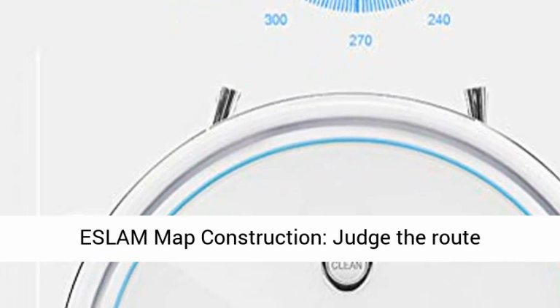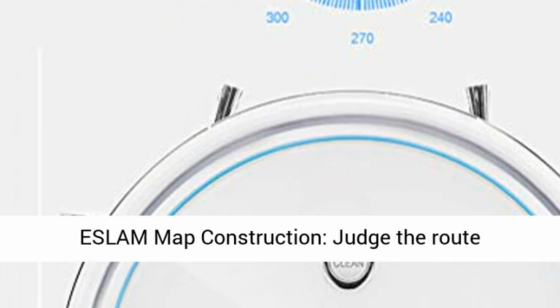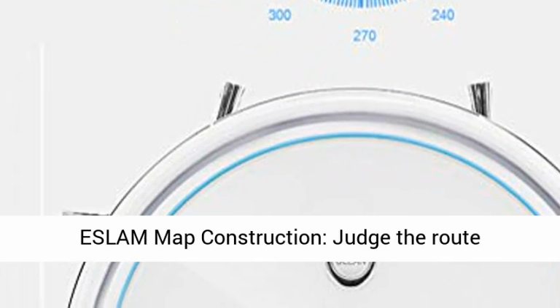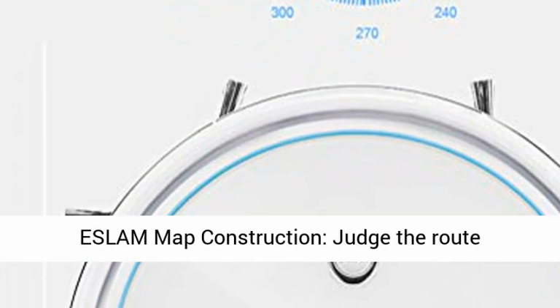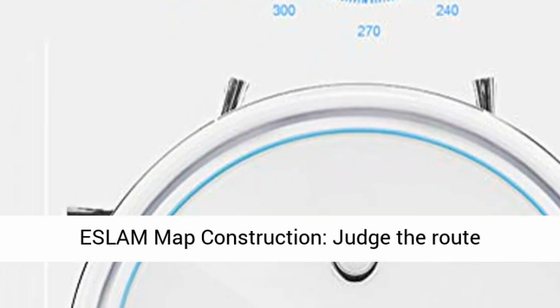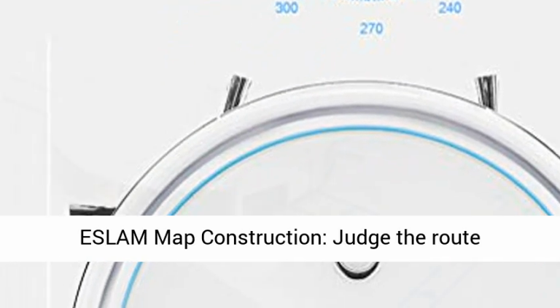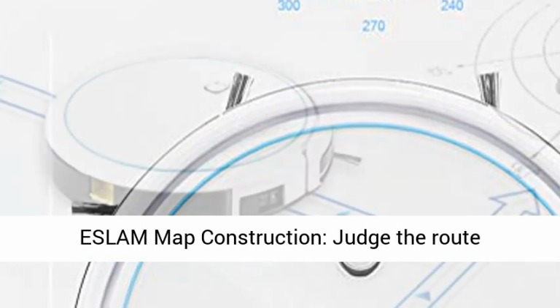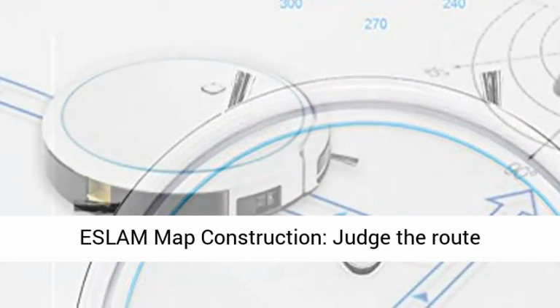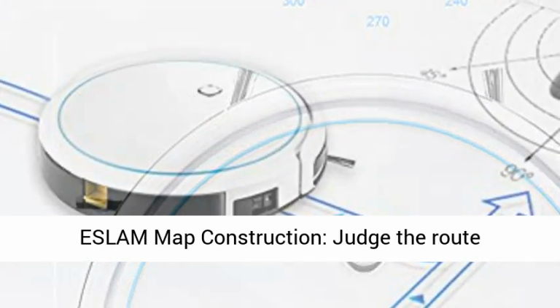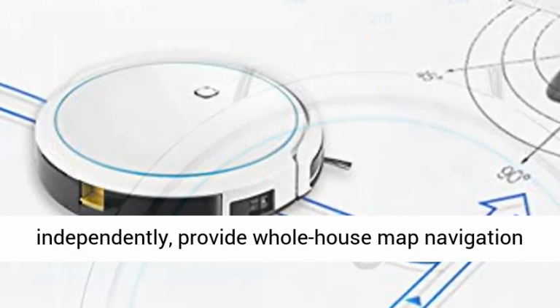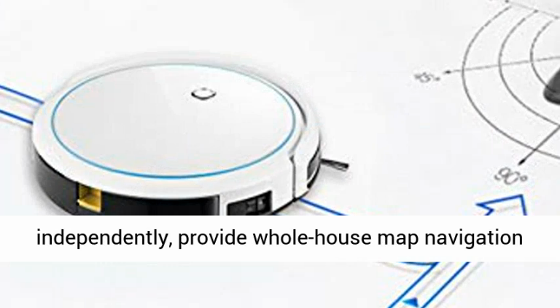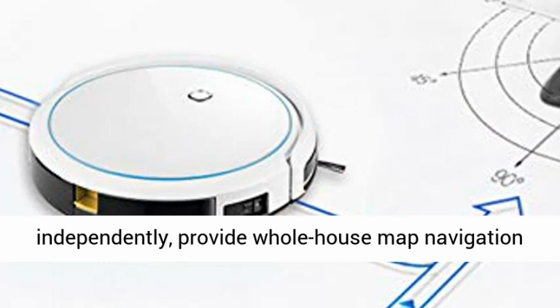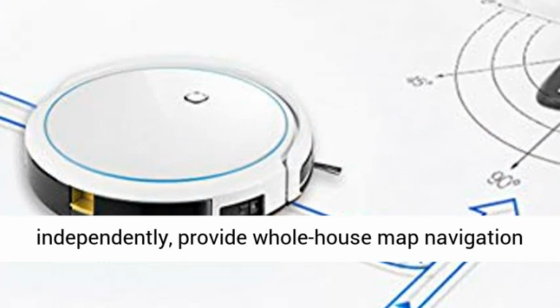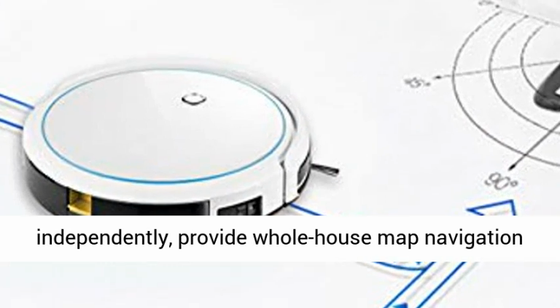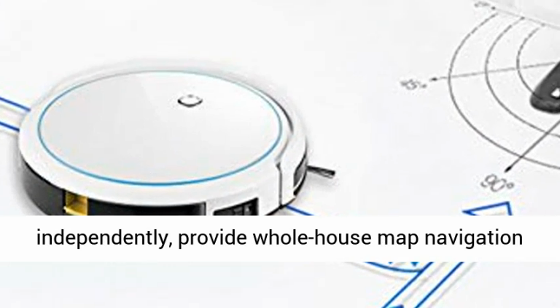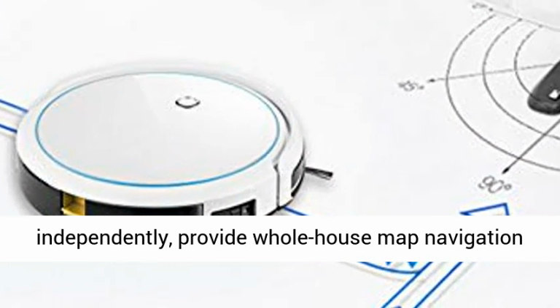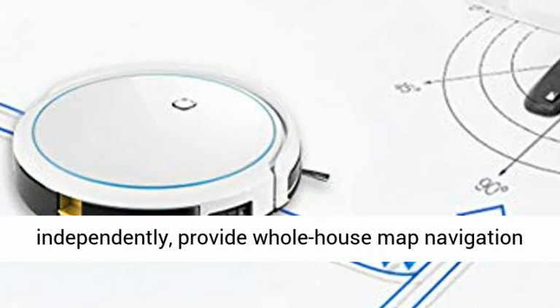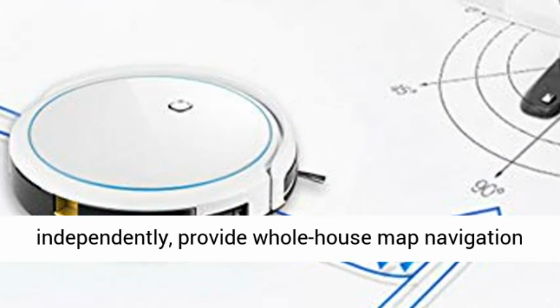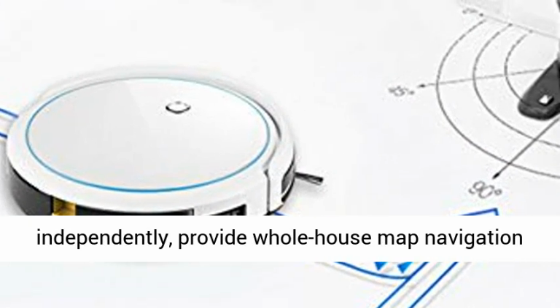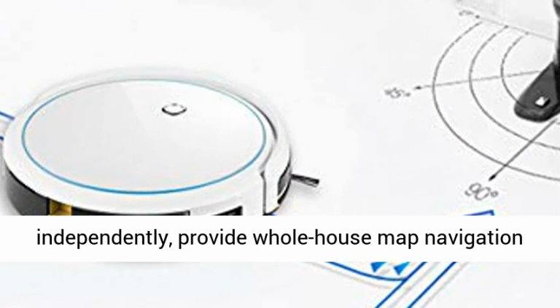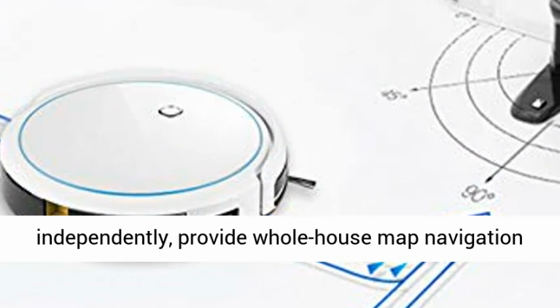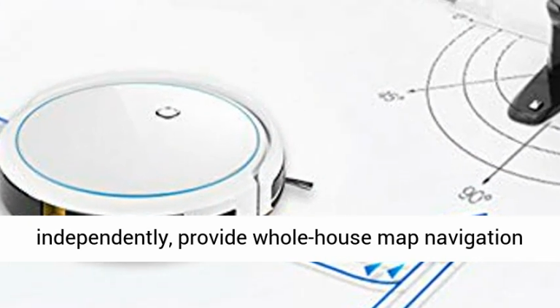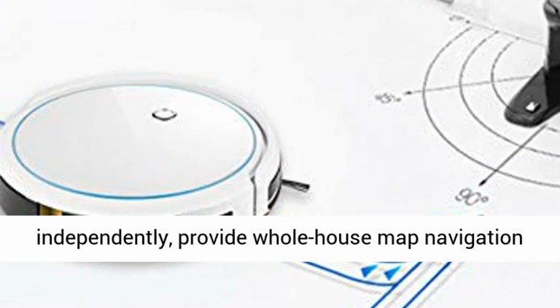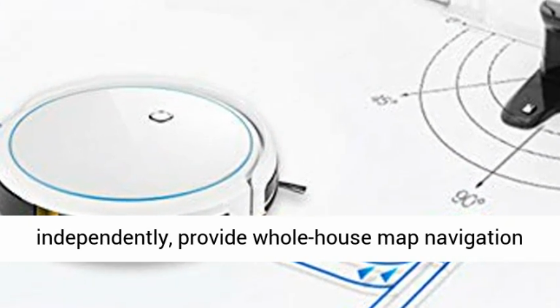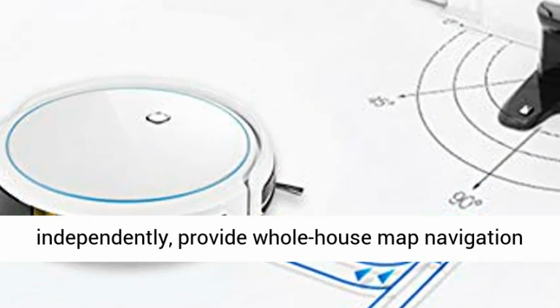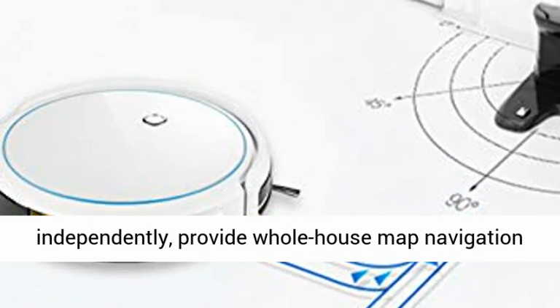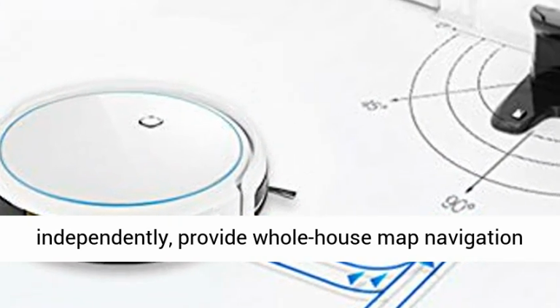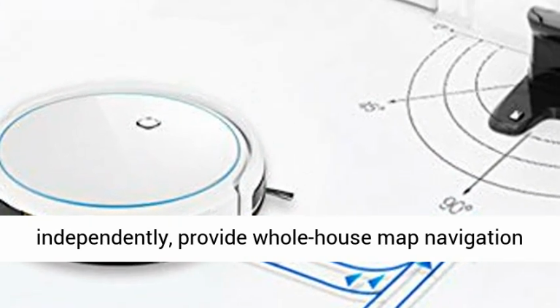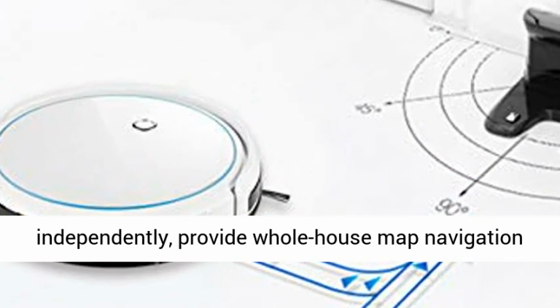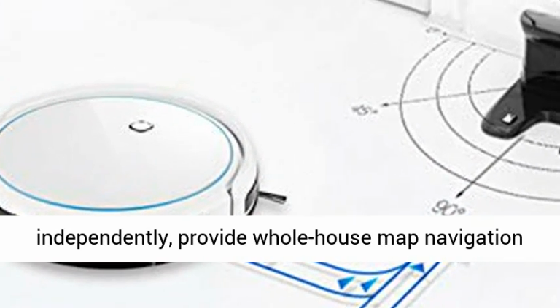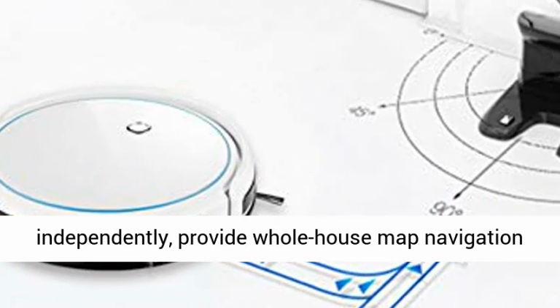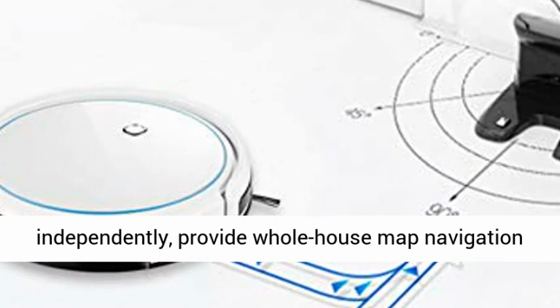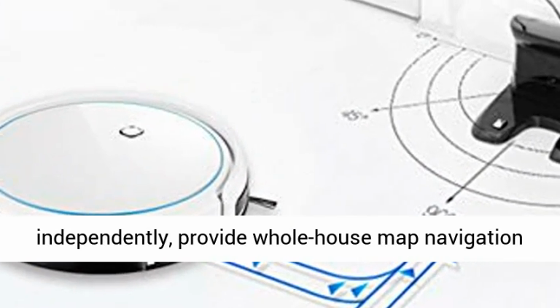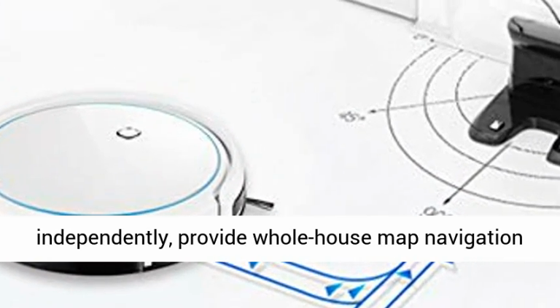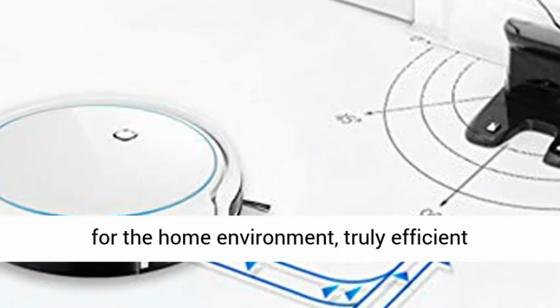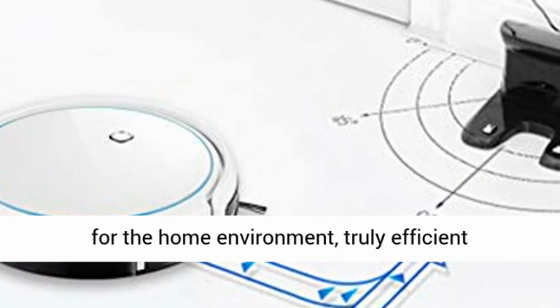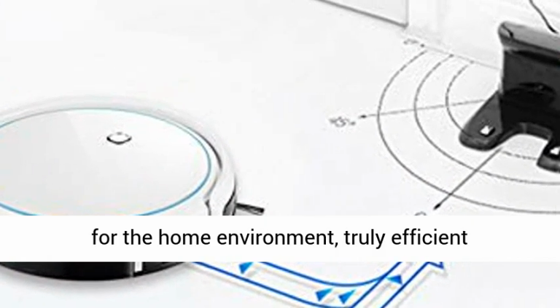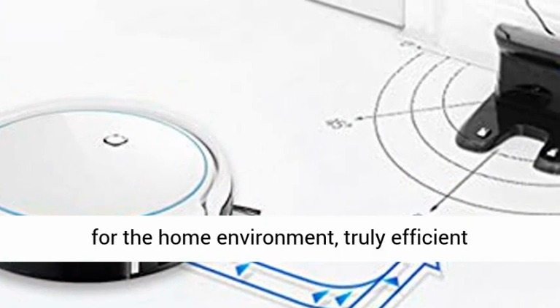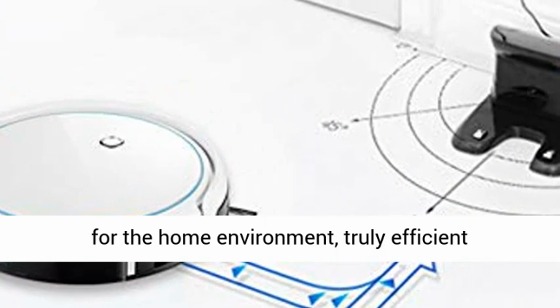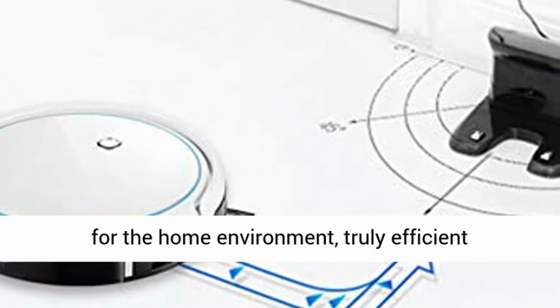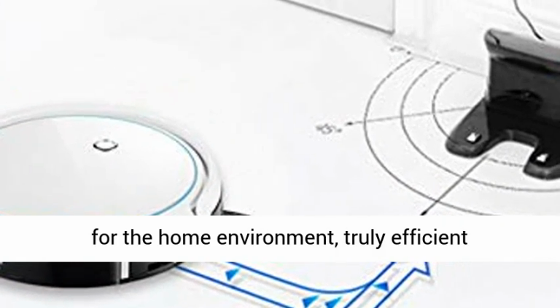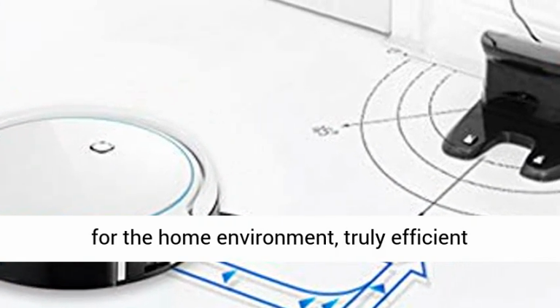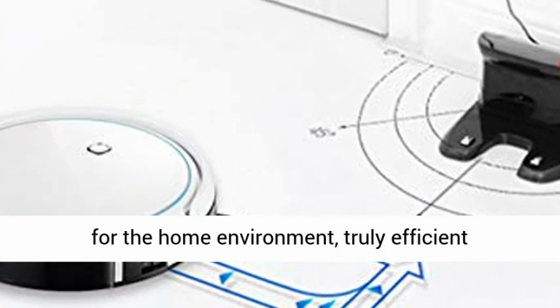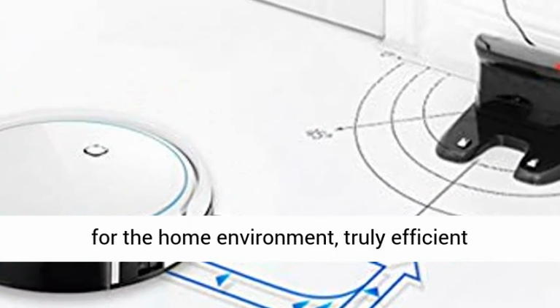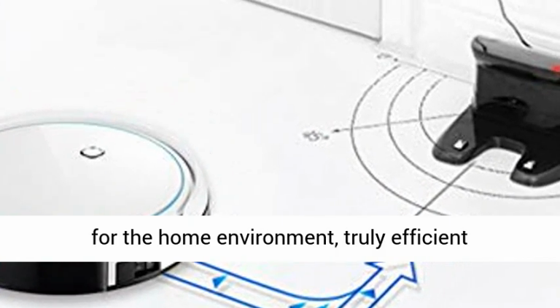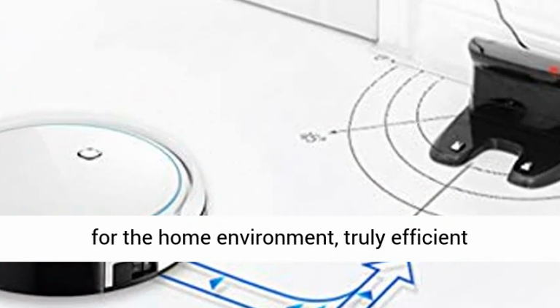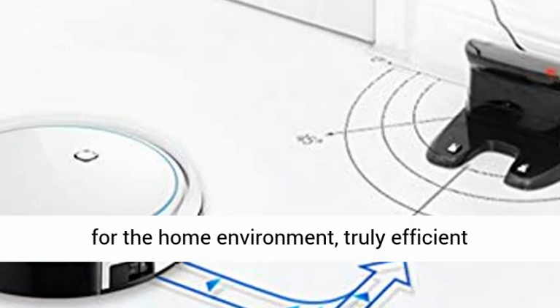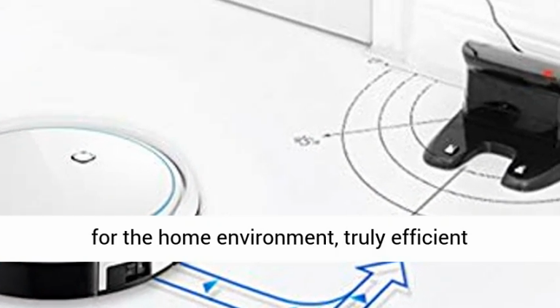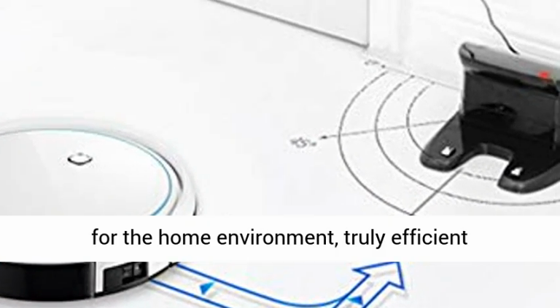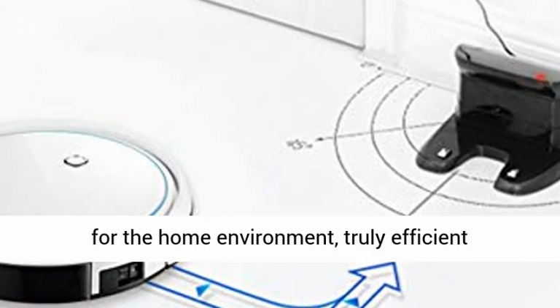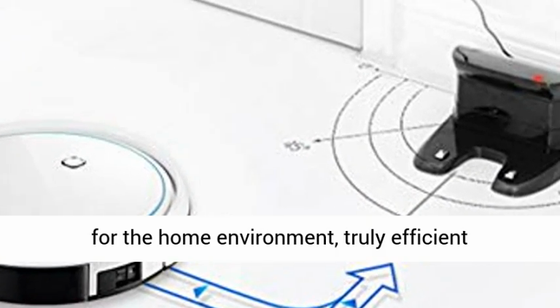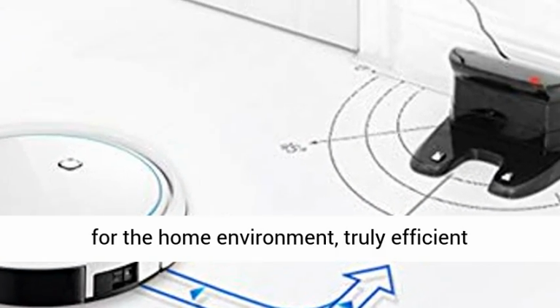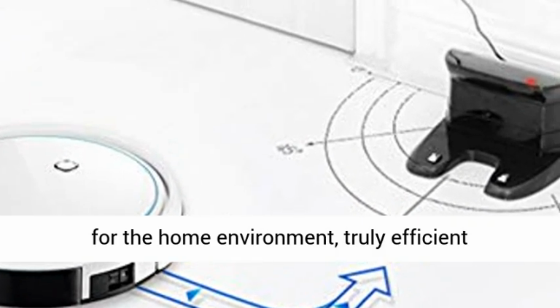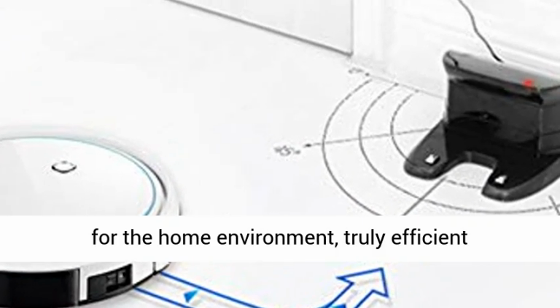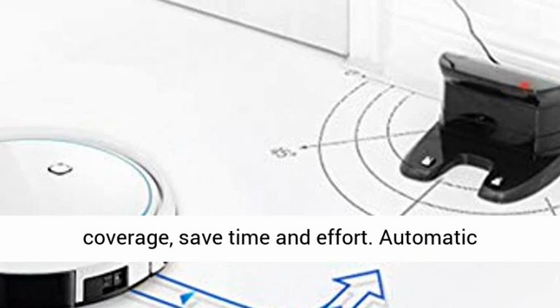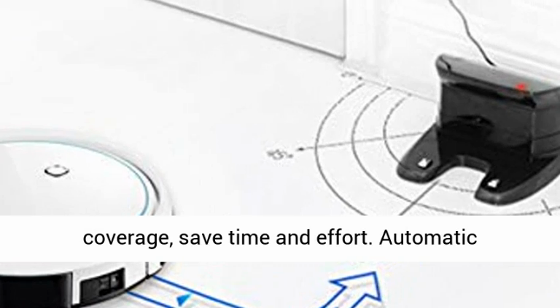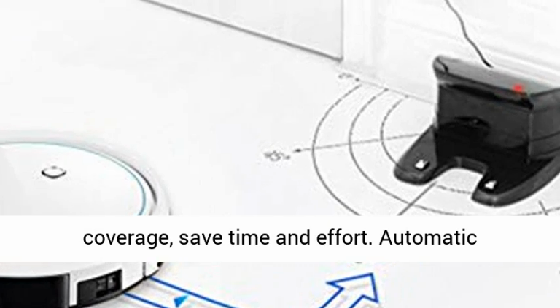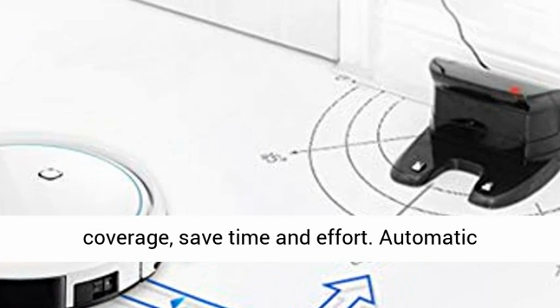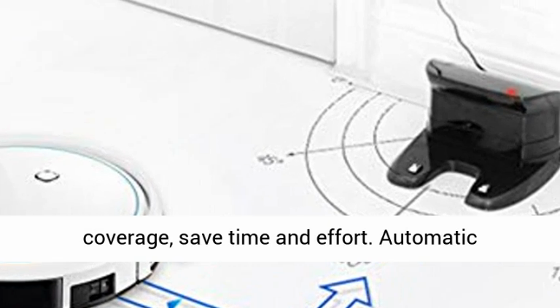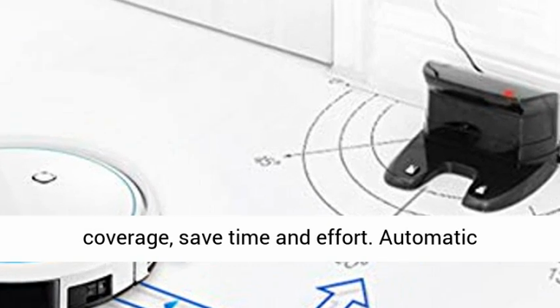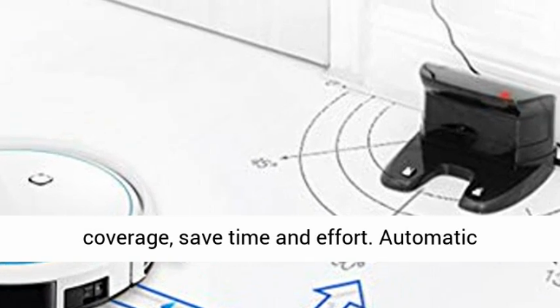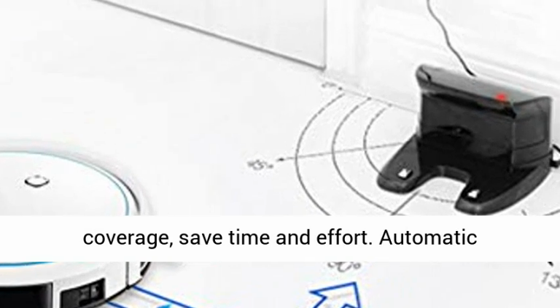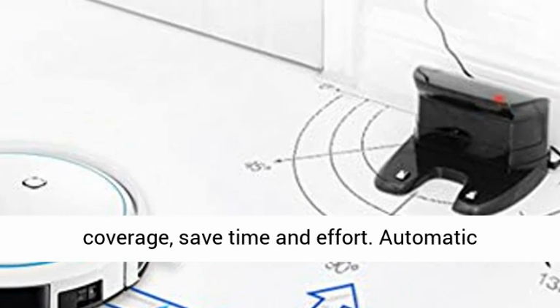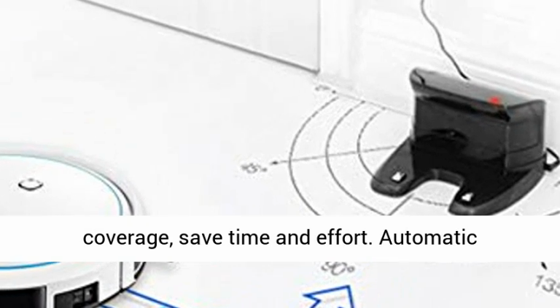Eslam Map Construction judges the route independently and provides whole-house map navigation for the home environment, achieving truly efficient coverage.